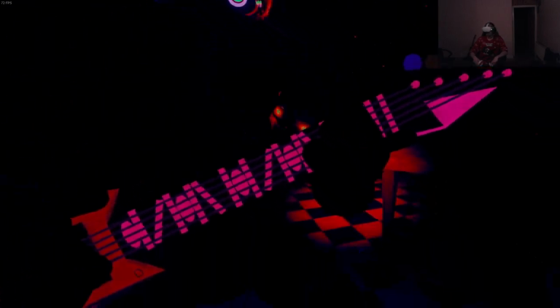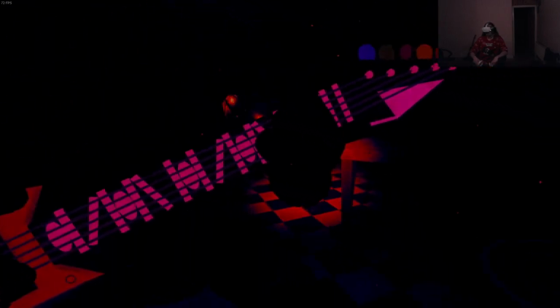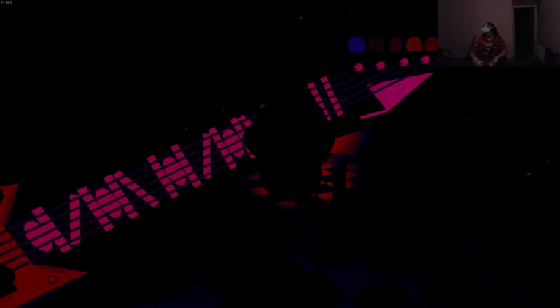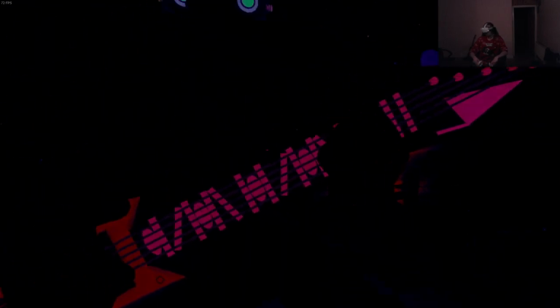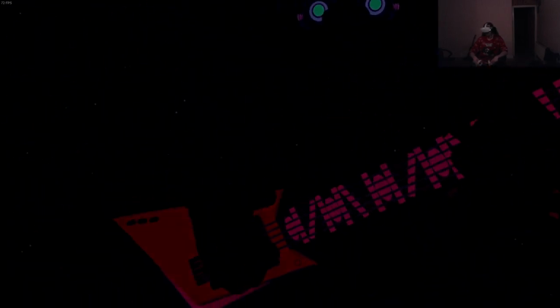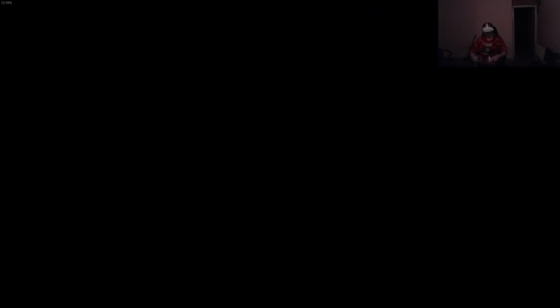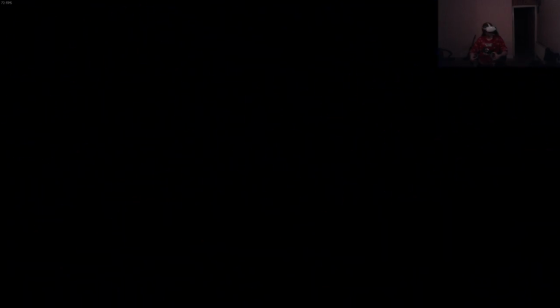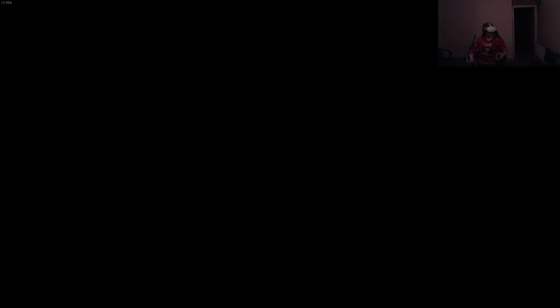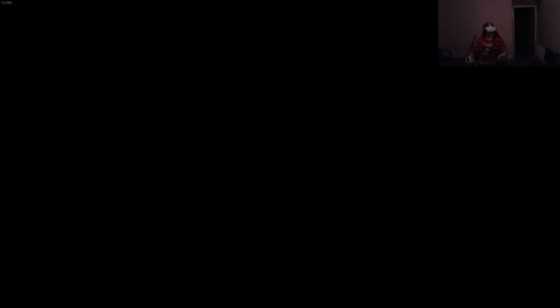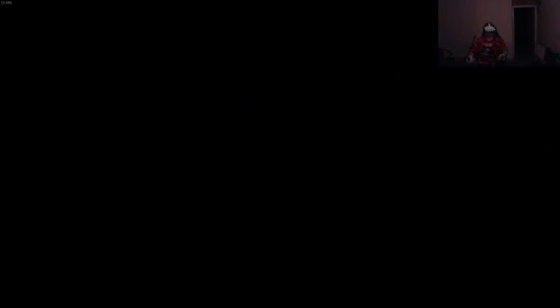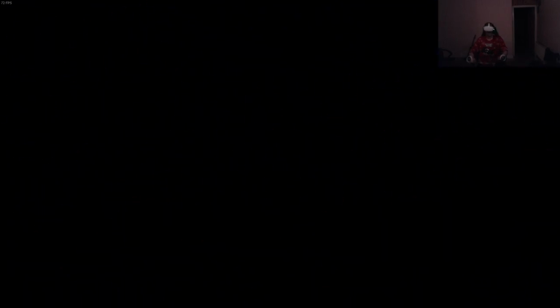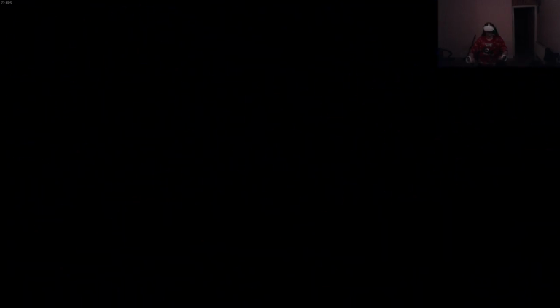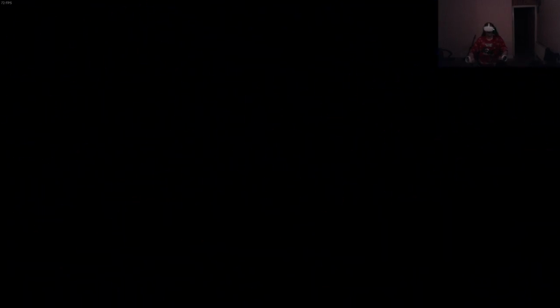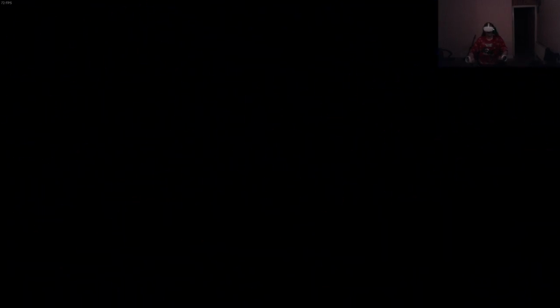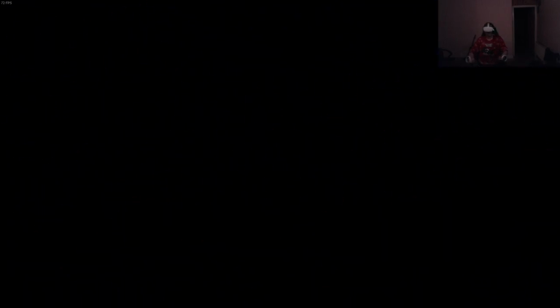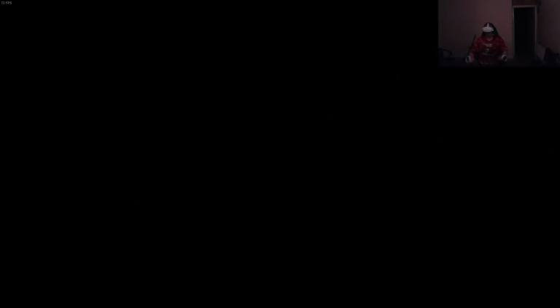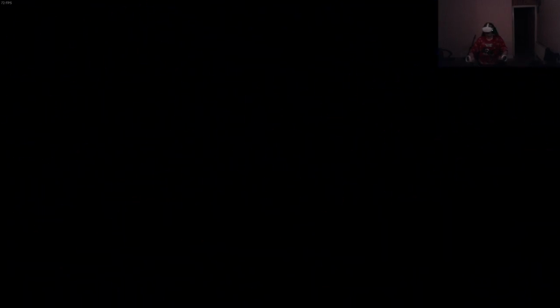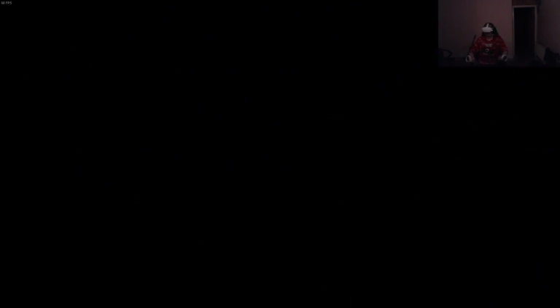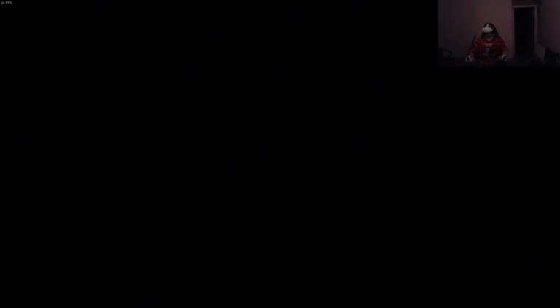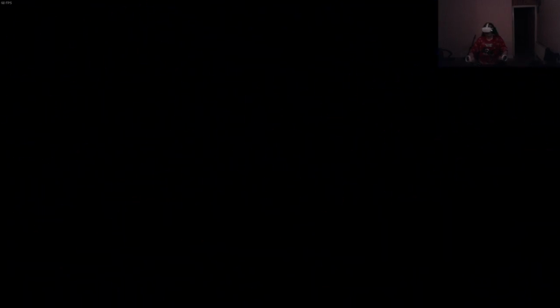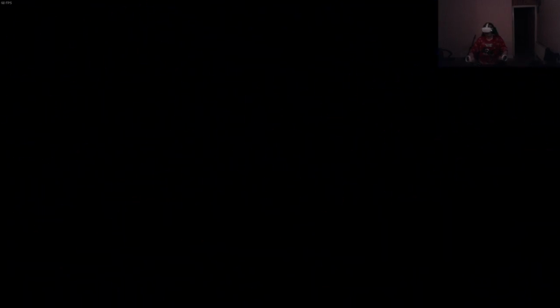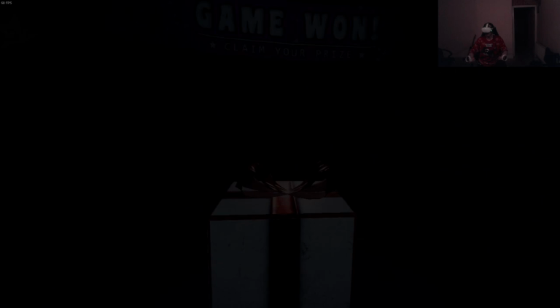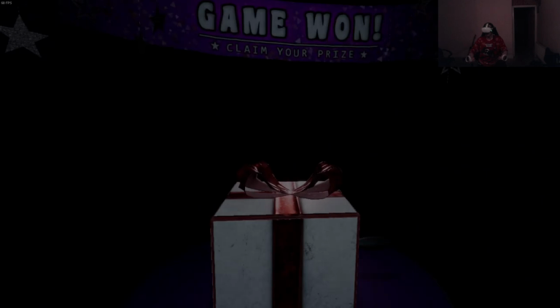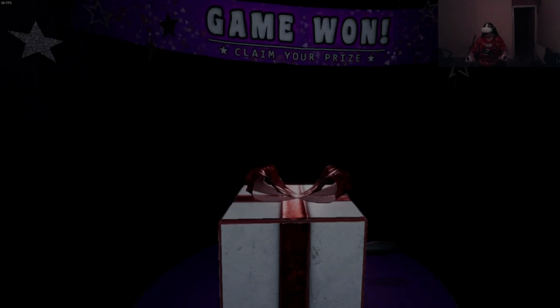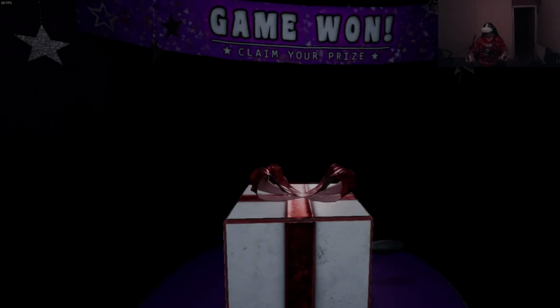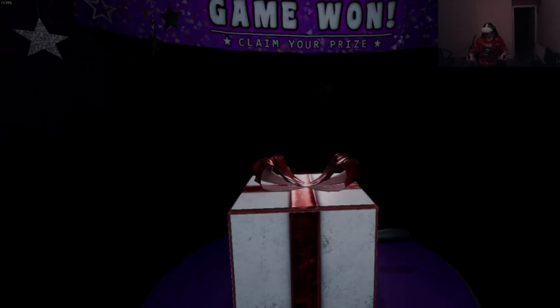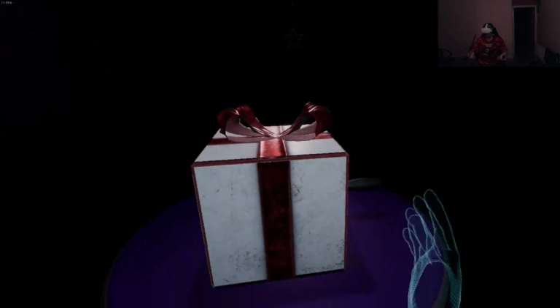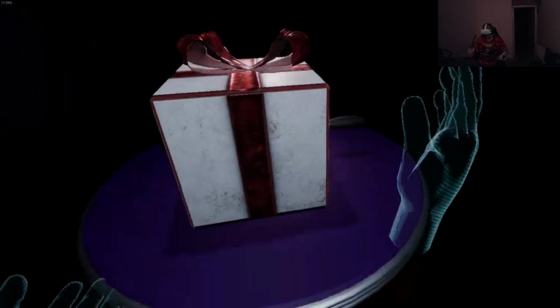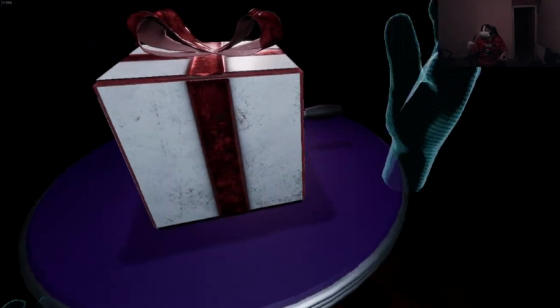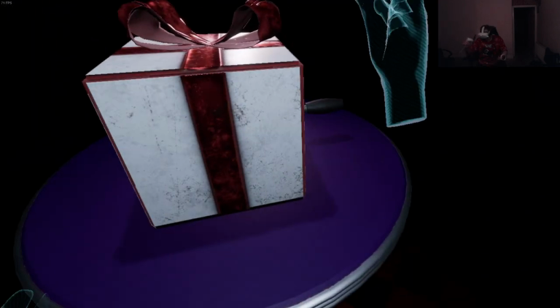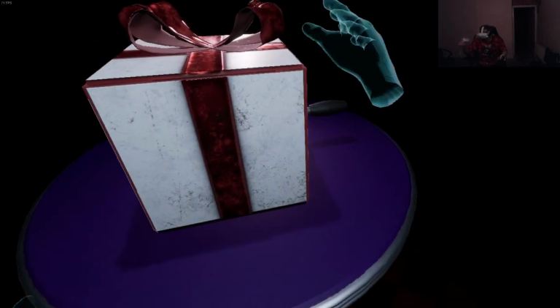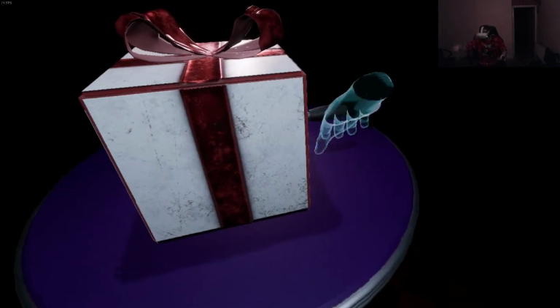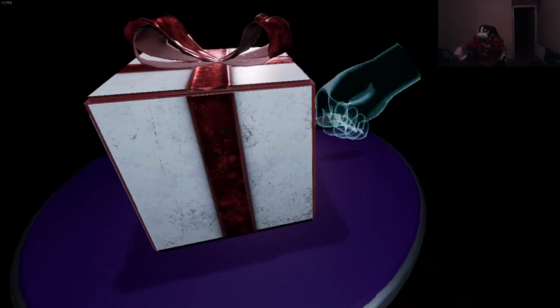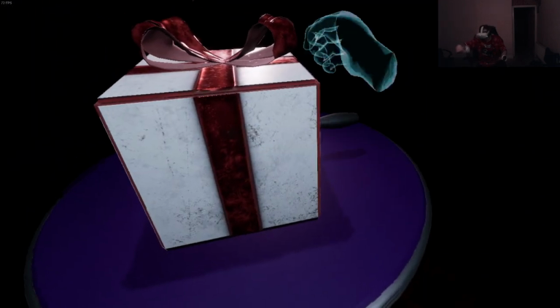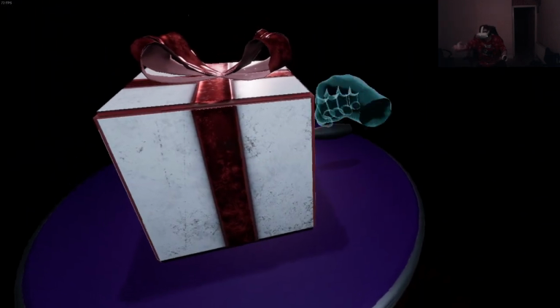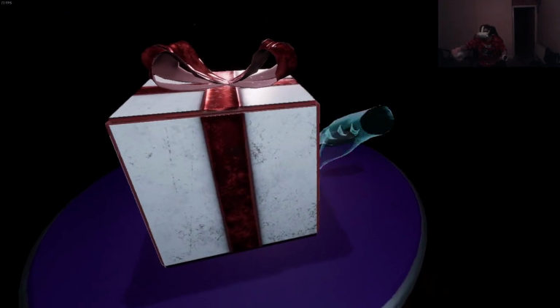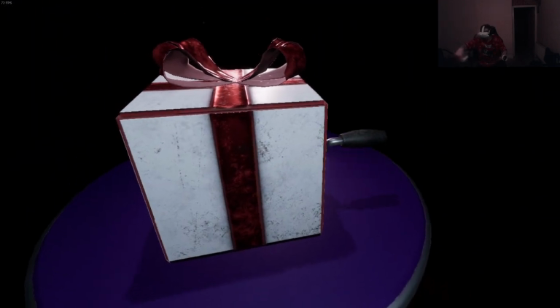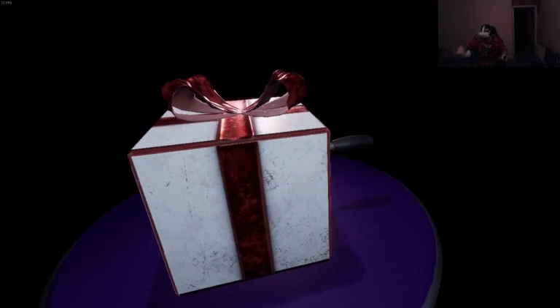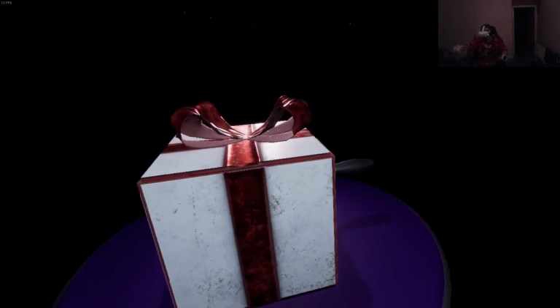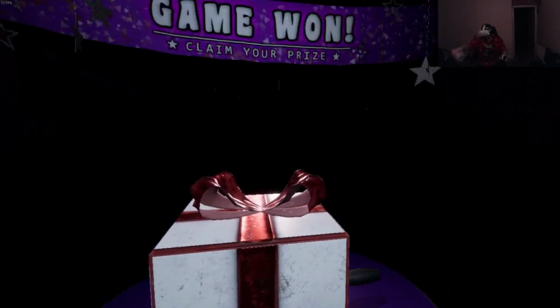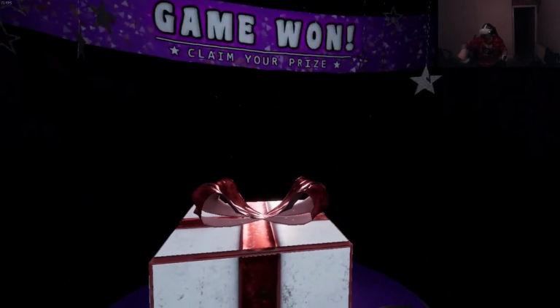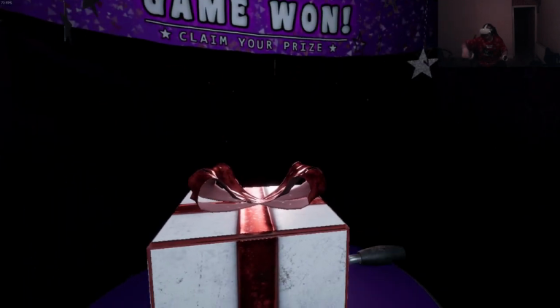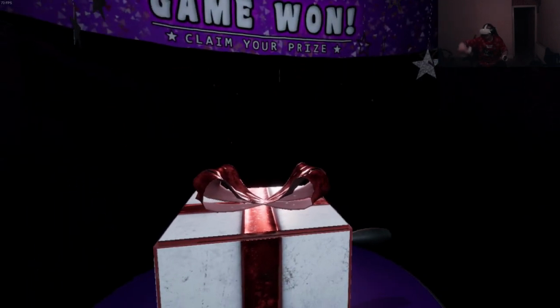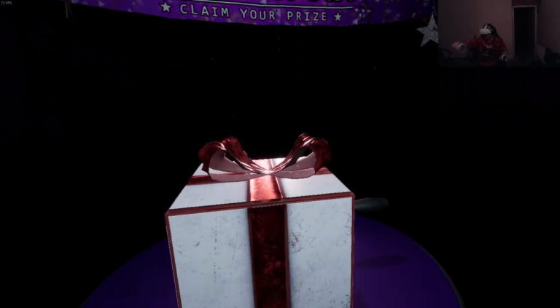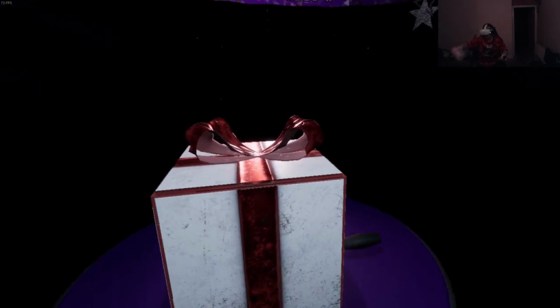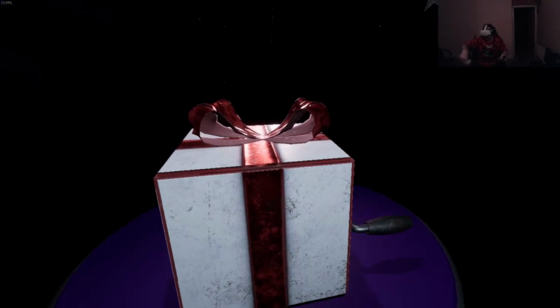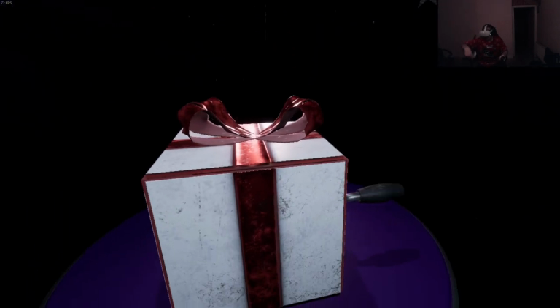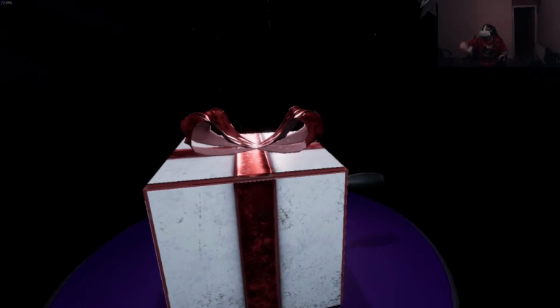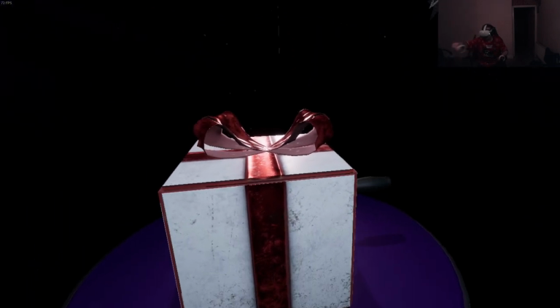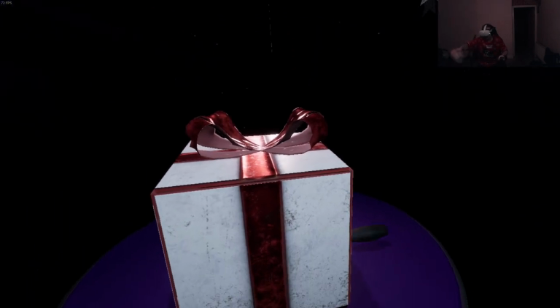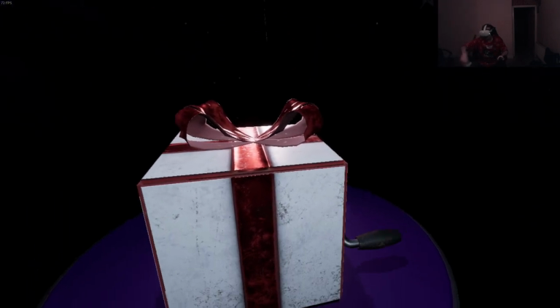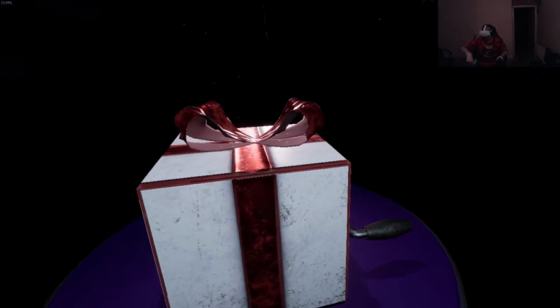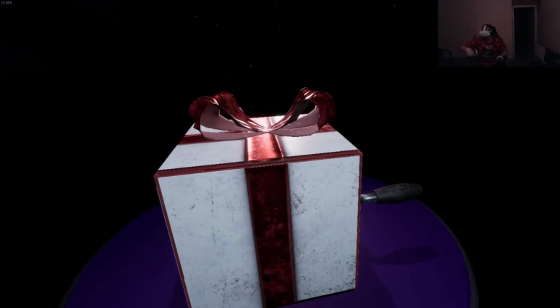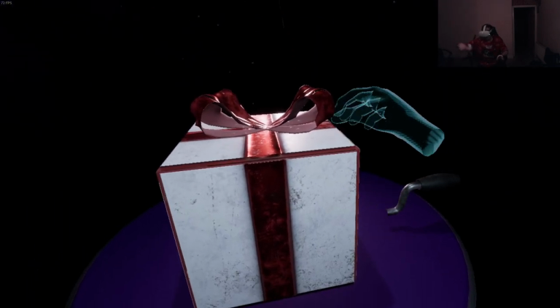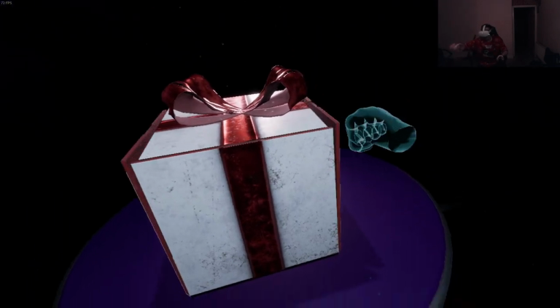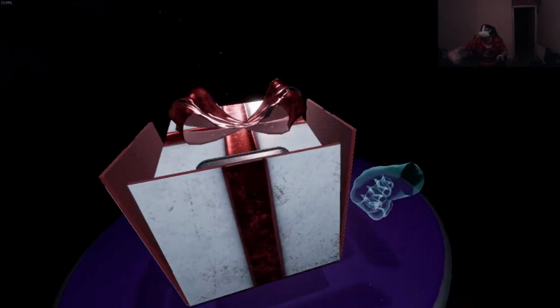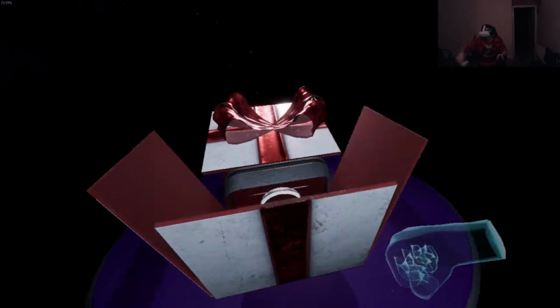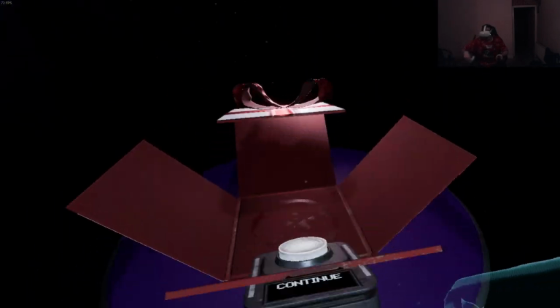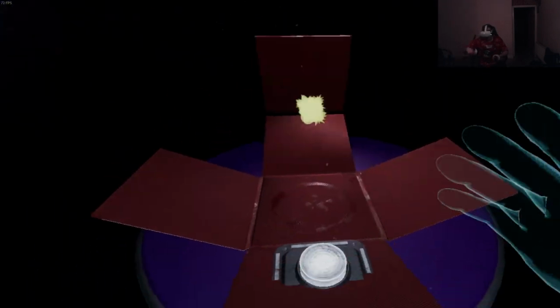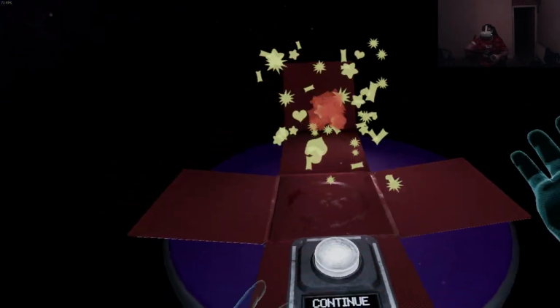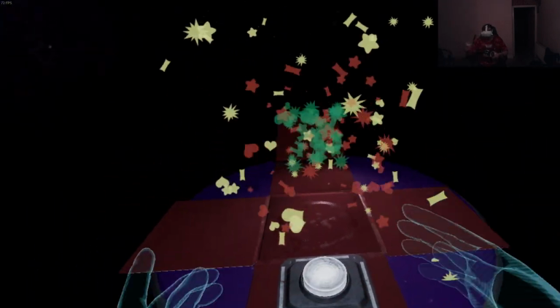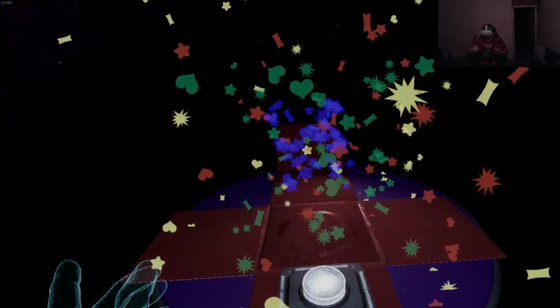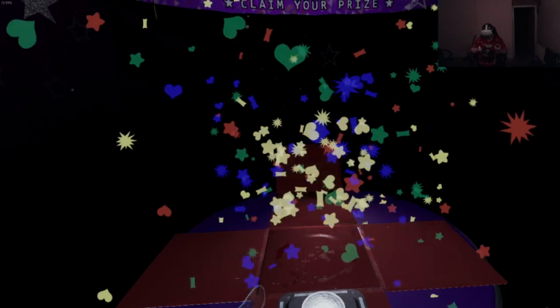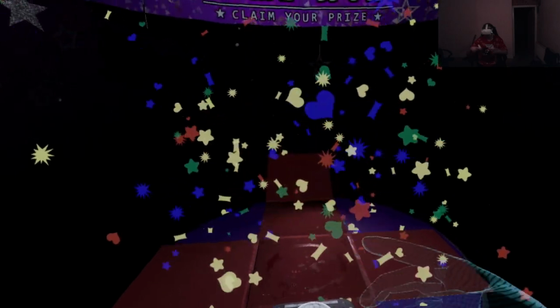So everything's the same except the colors are different. I thought he was gonna change it up - that's why I wanted to let him finish. I was gonna try to speedrun it.